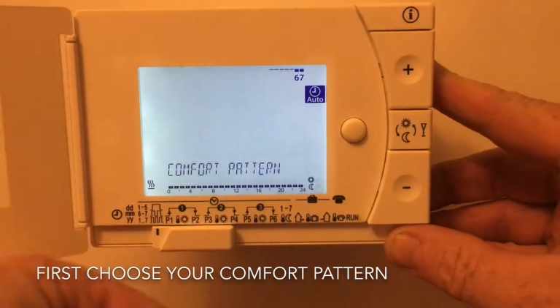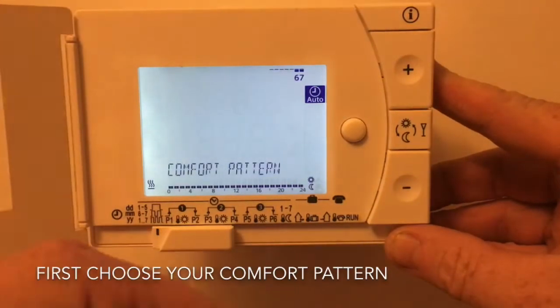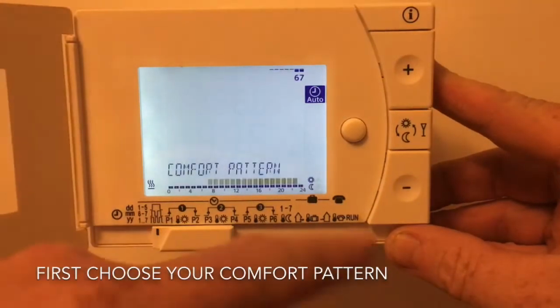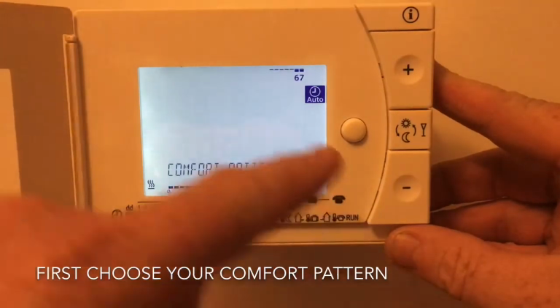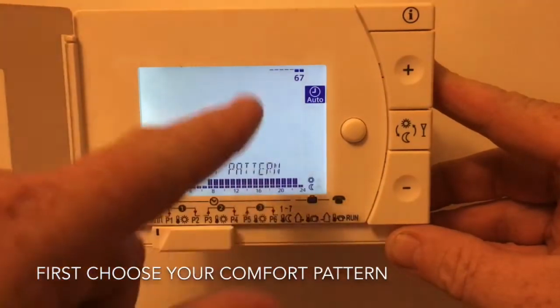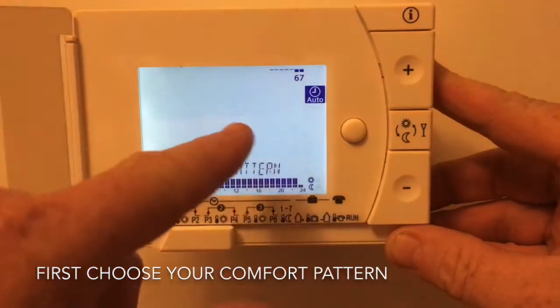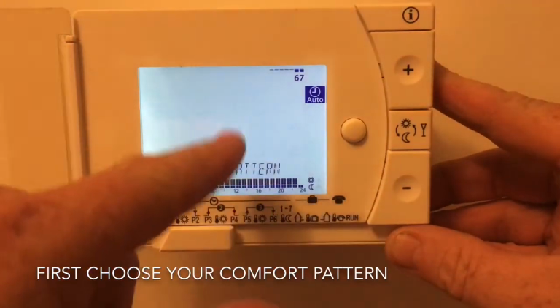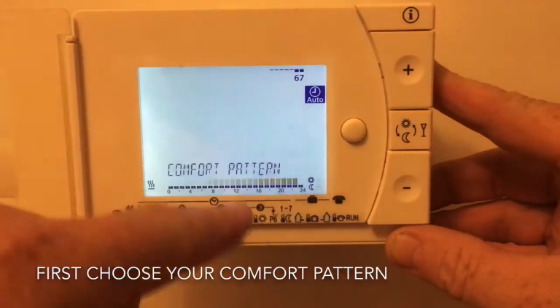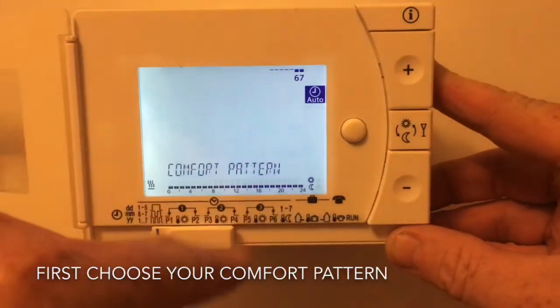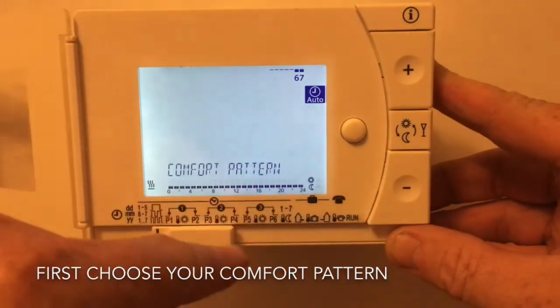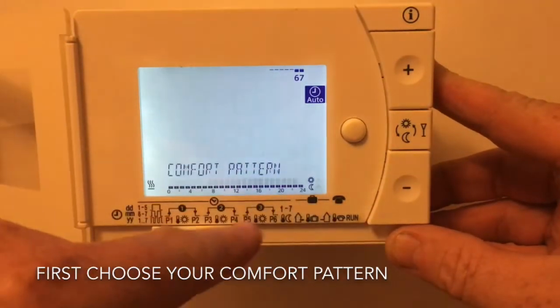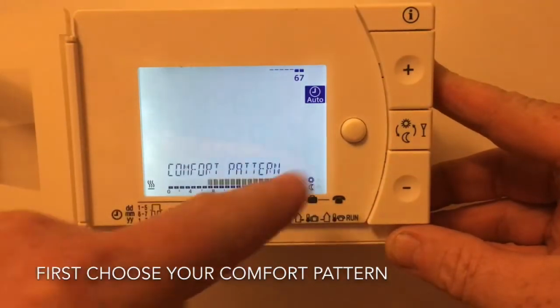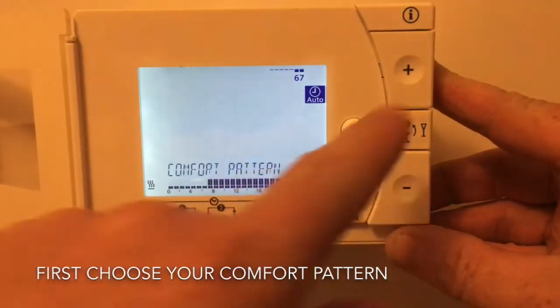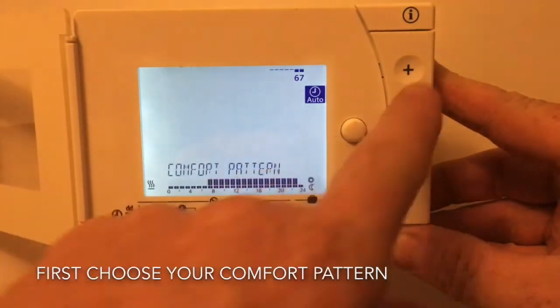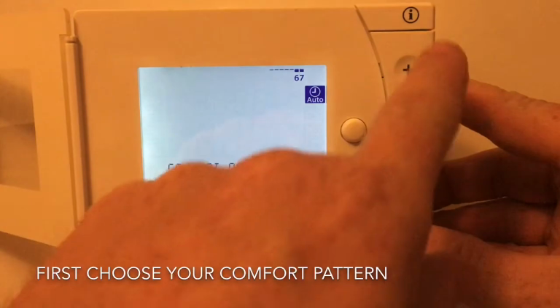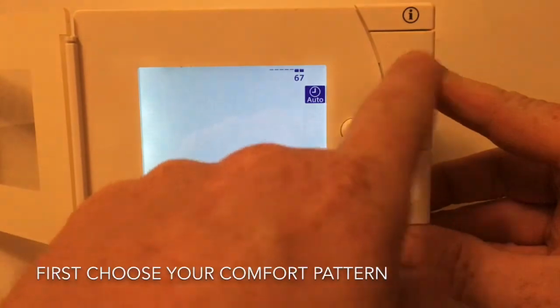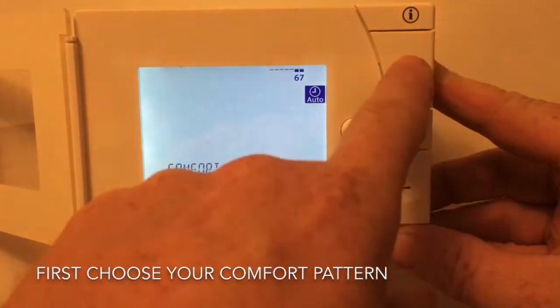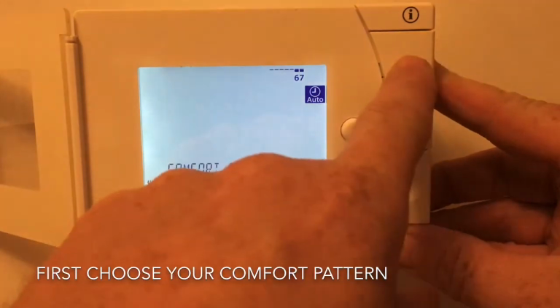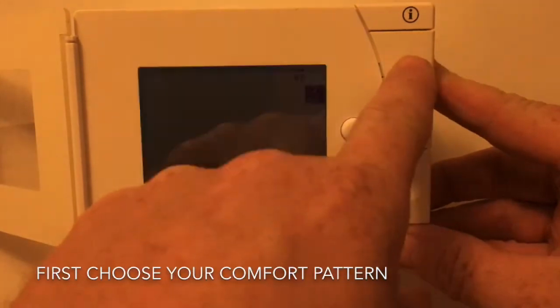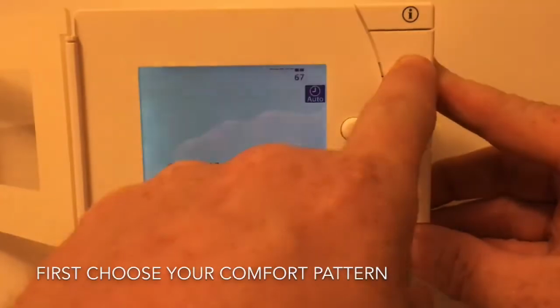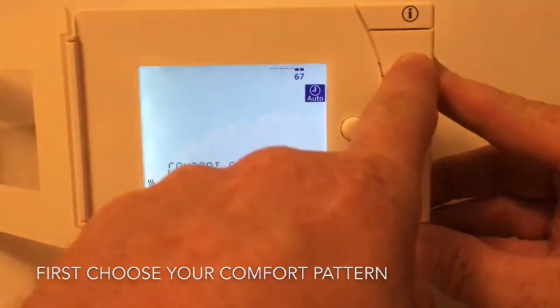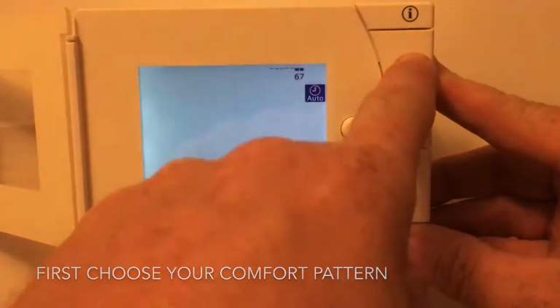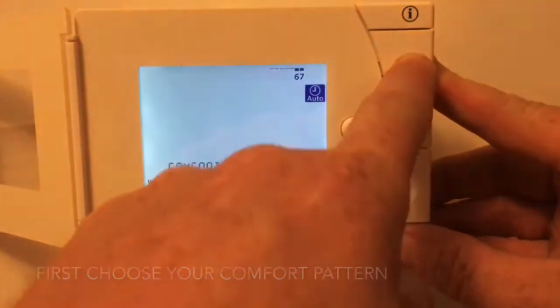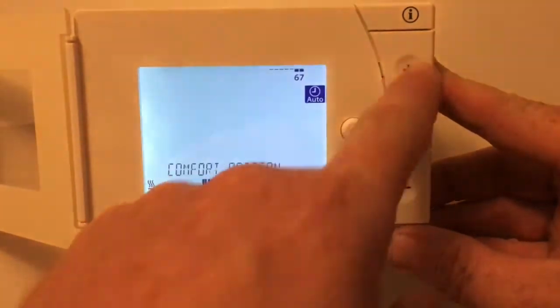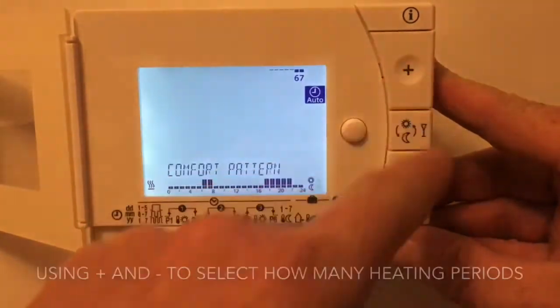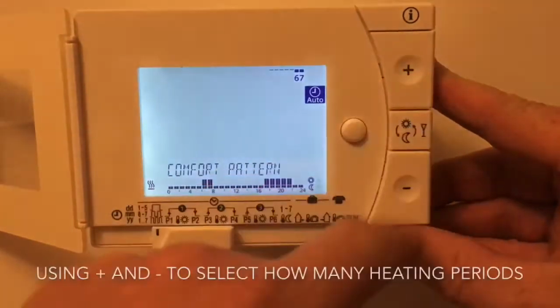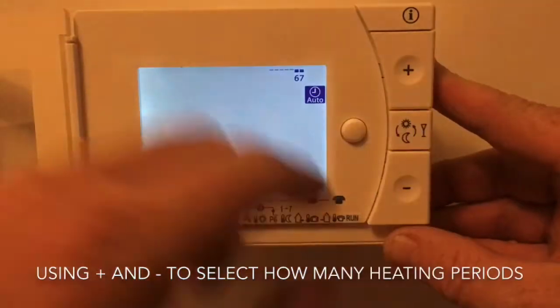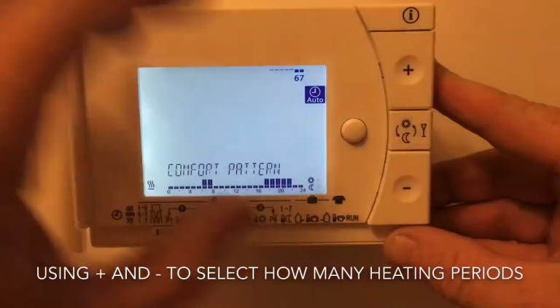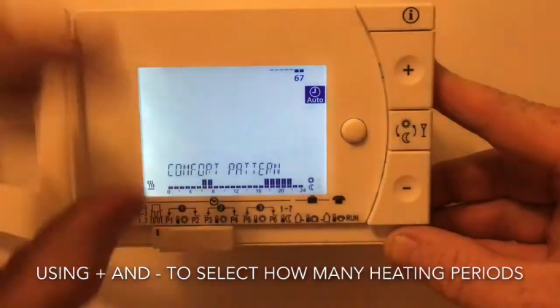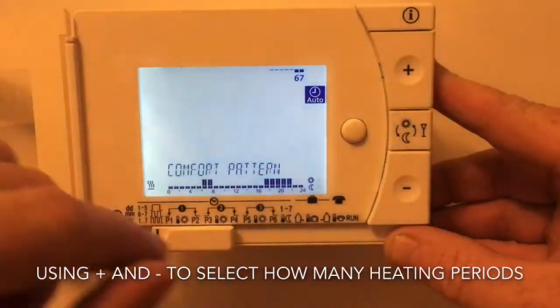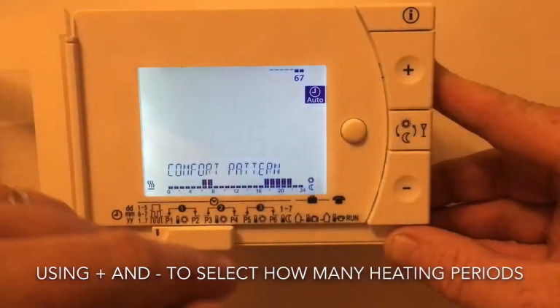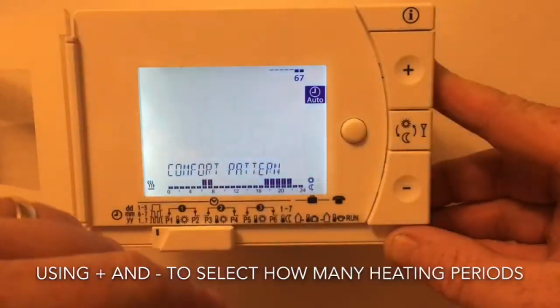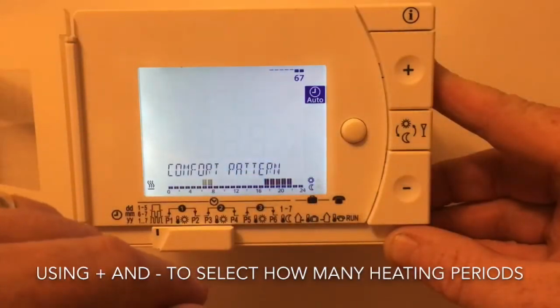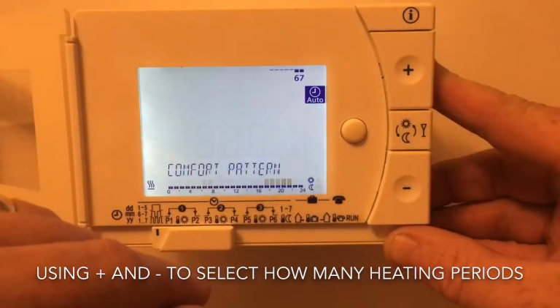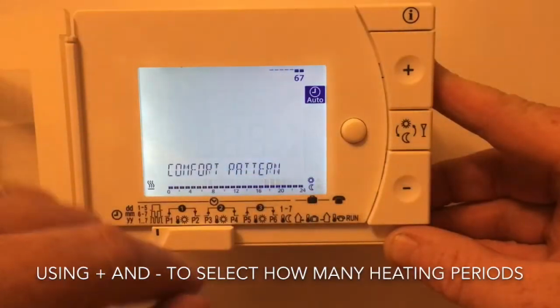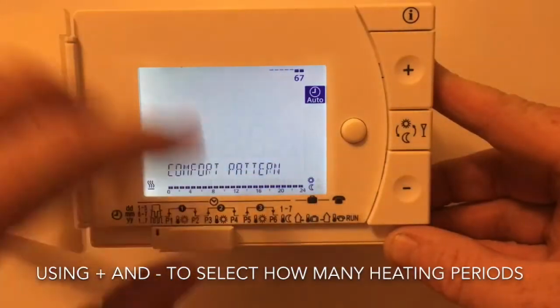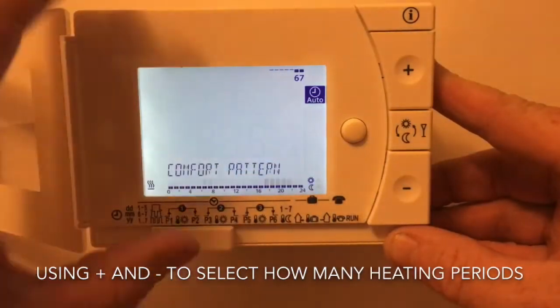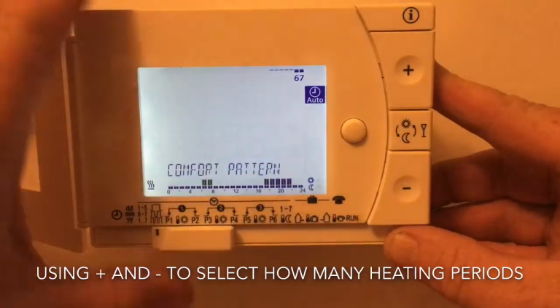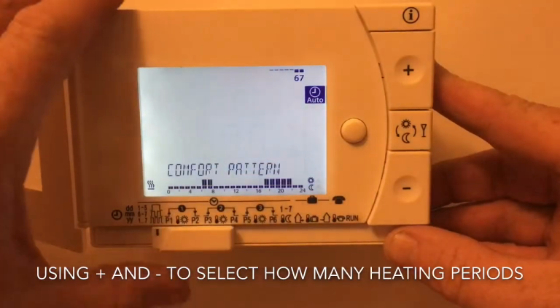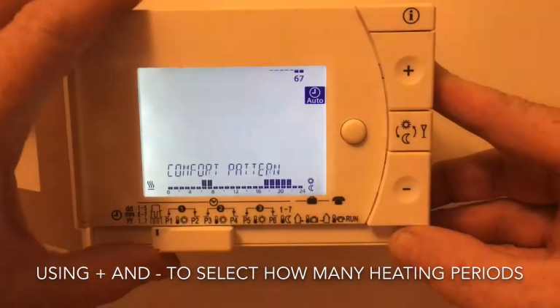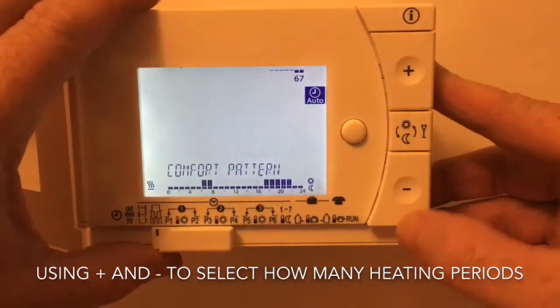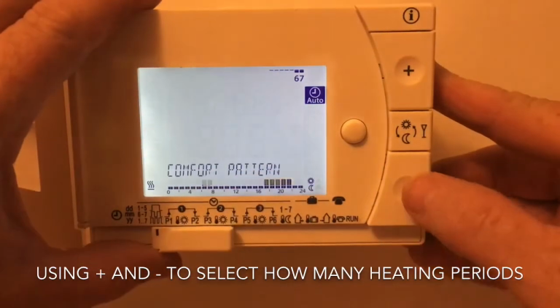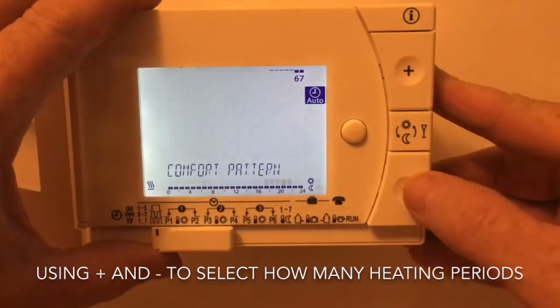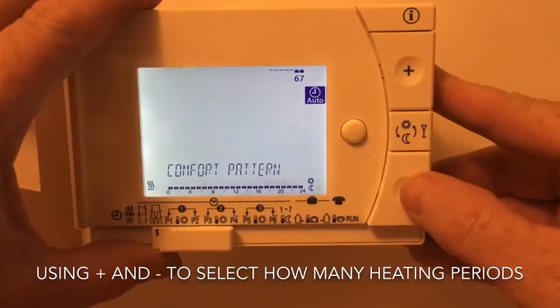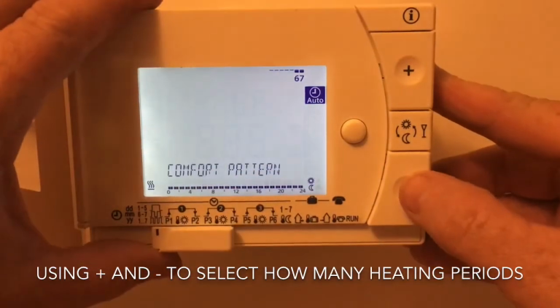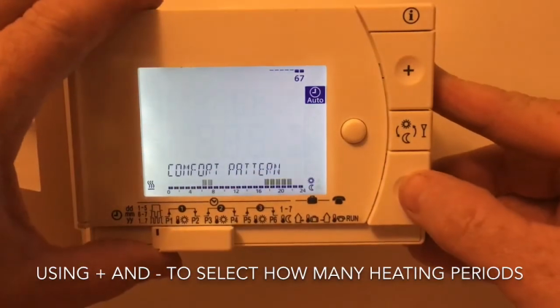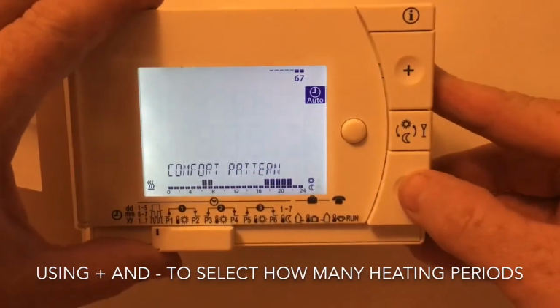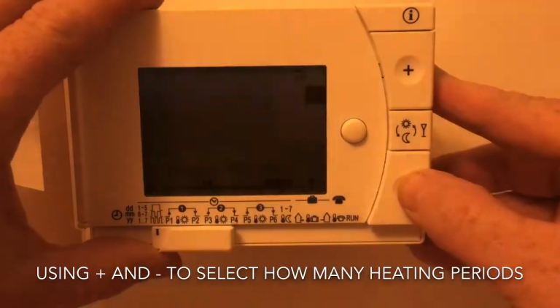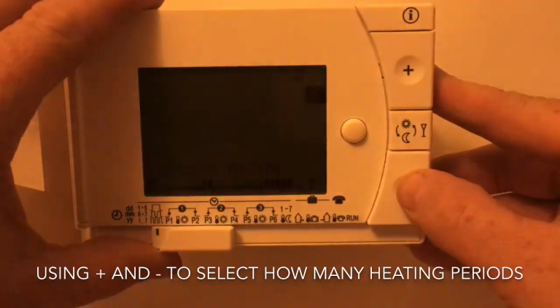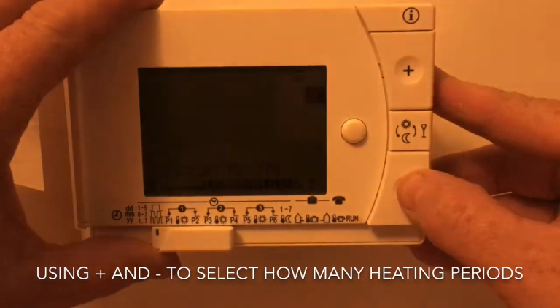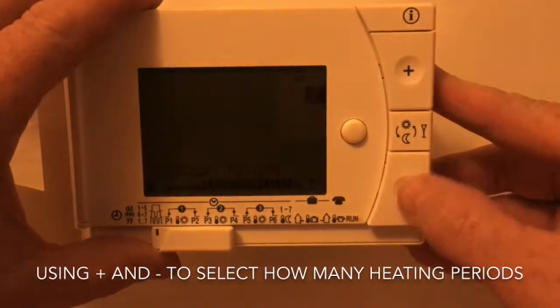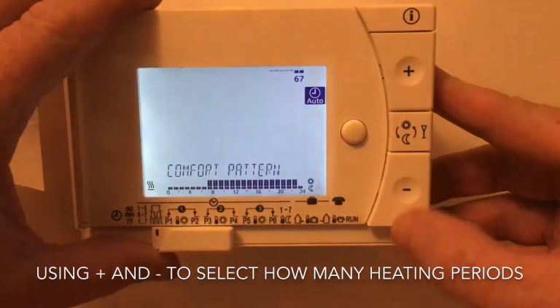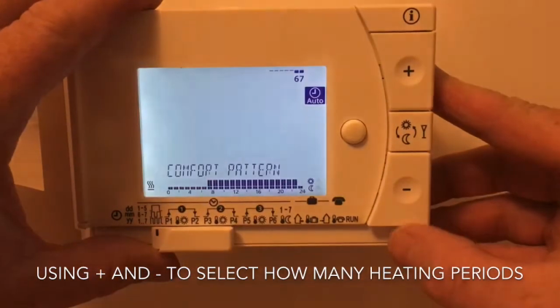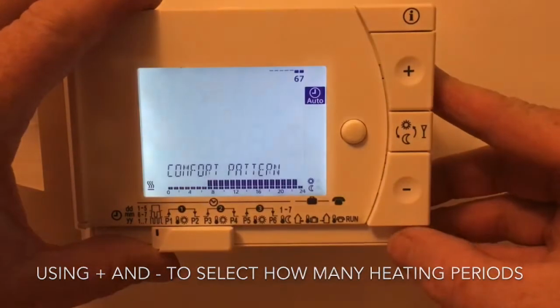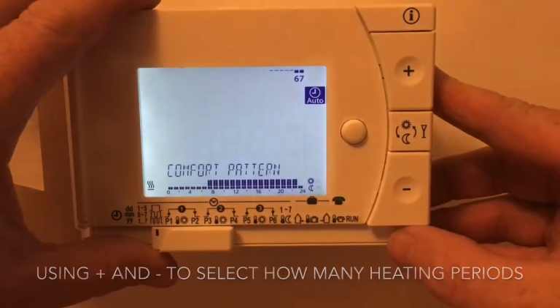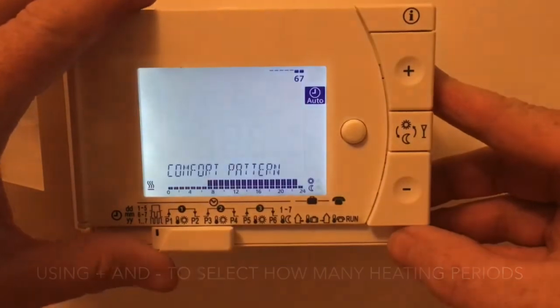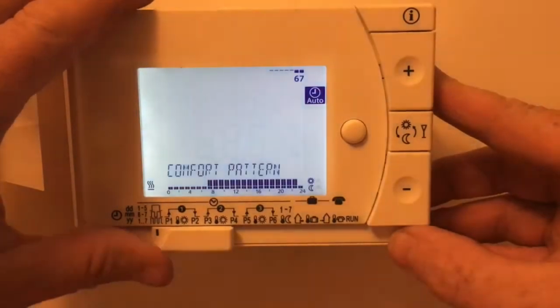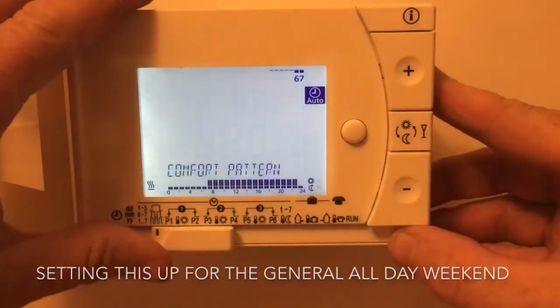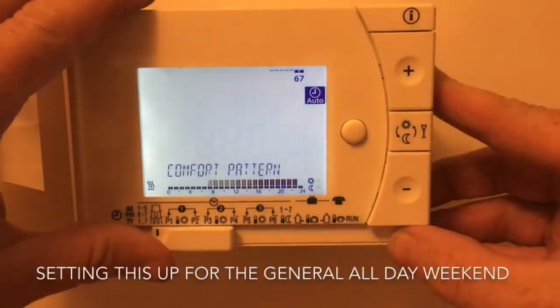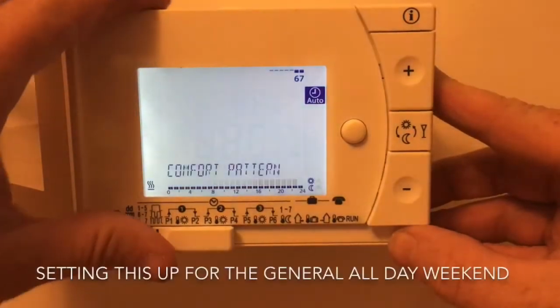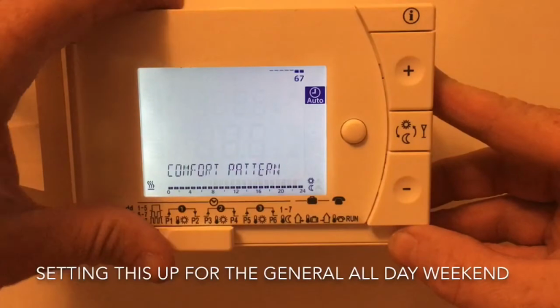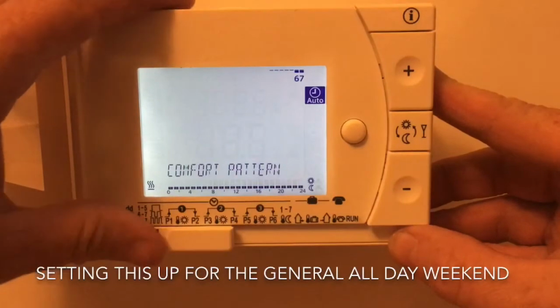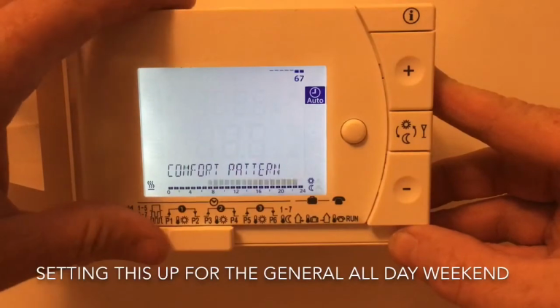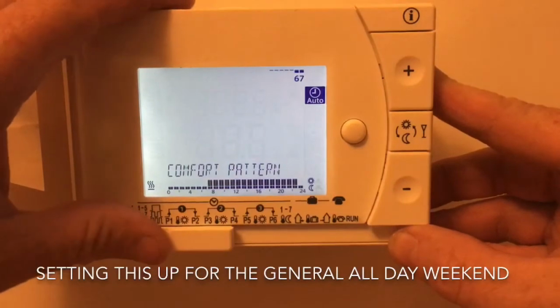The slider bar is the comfort pattern. This allows us to choose how many event times — on and off — we have during the day.